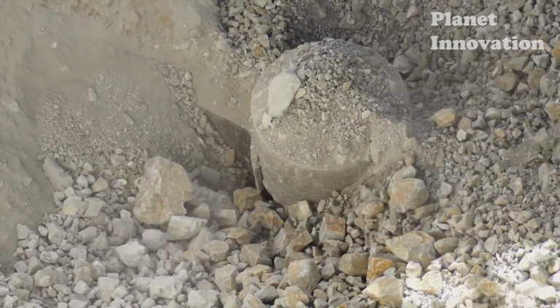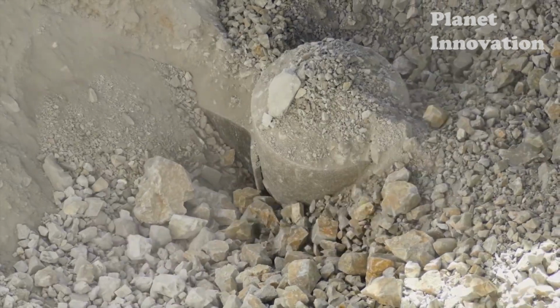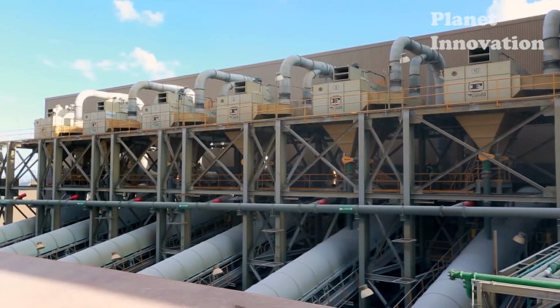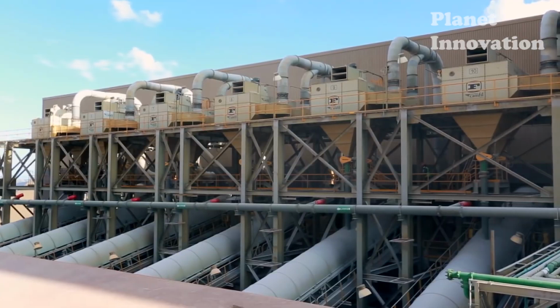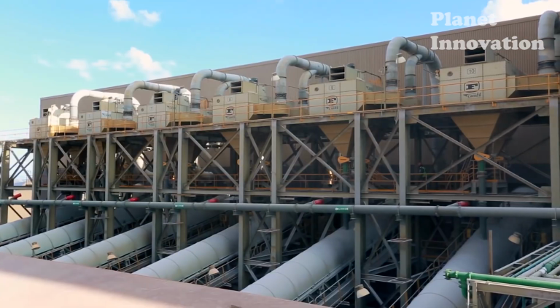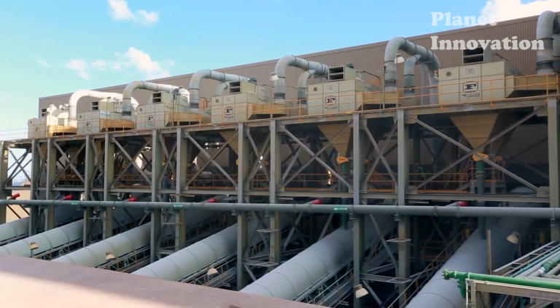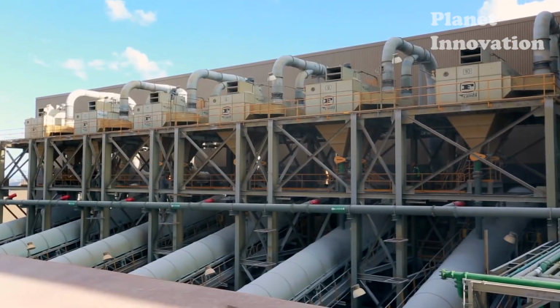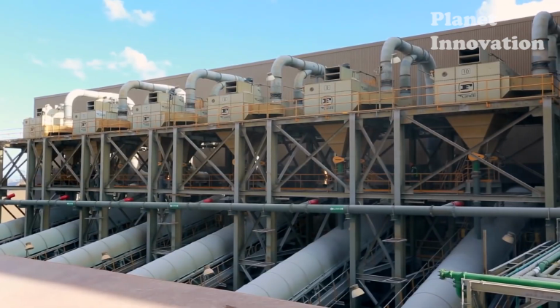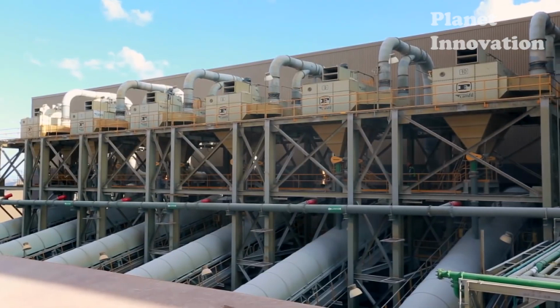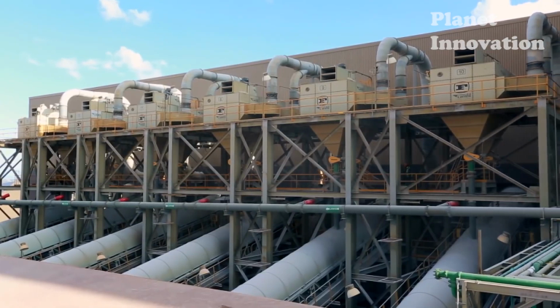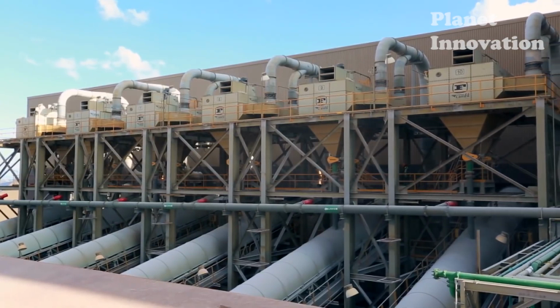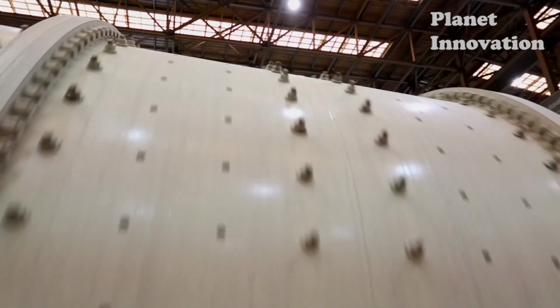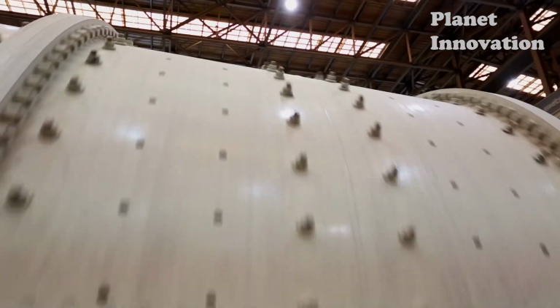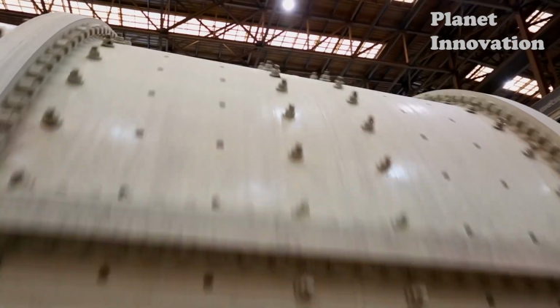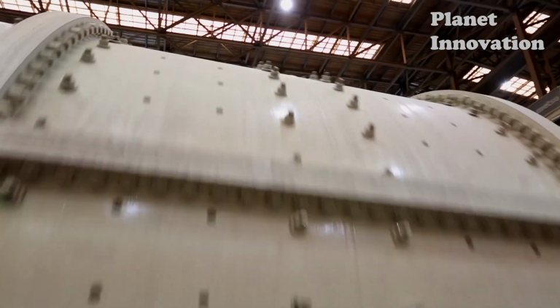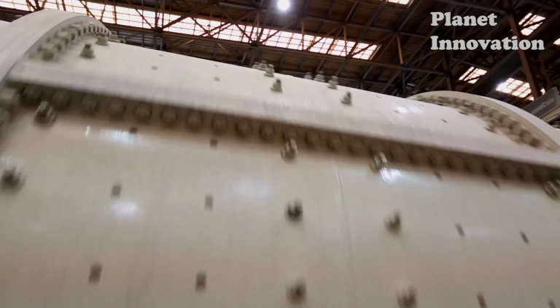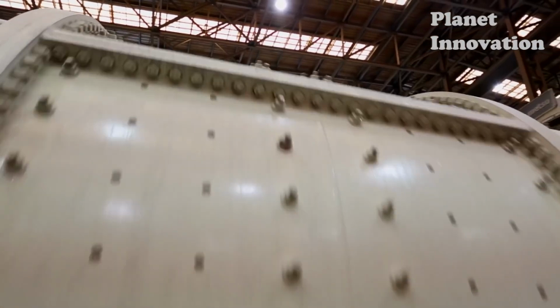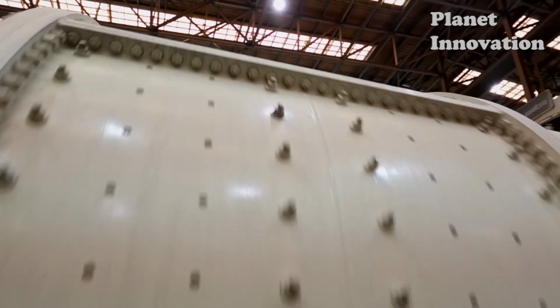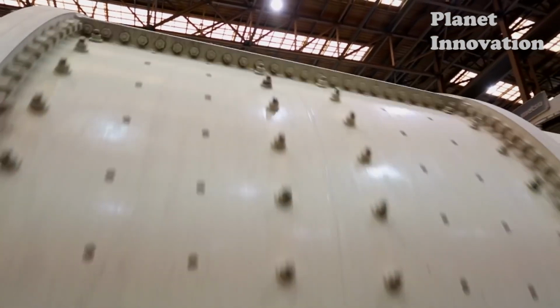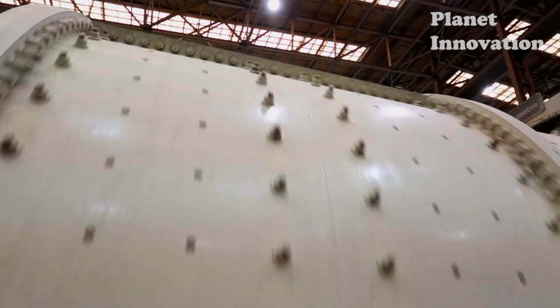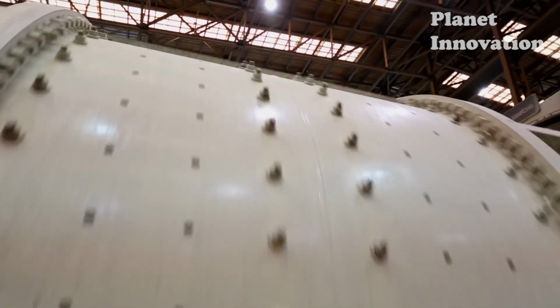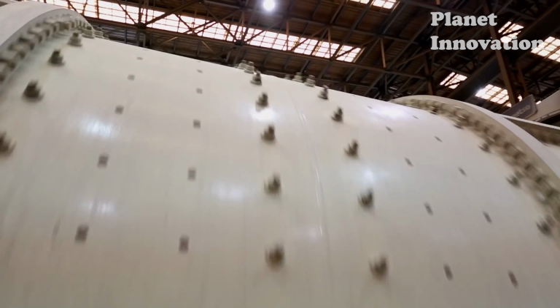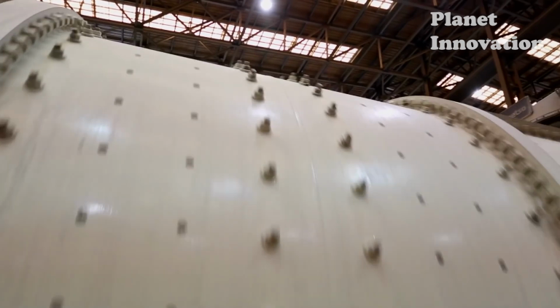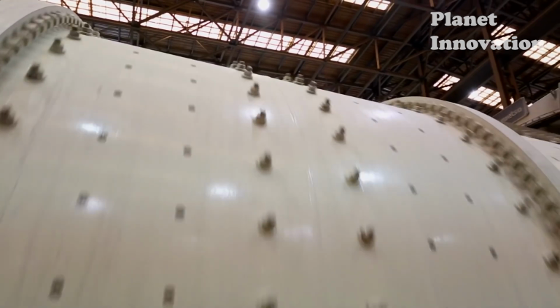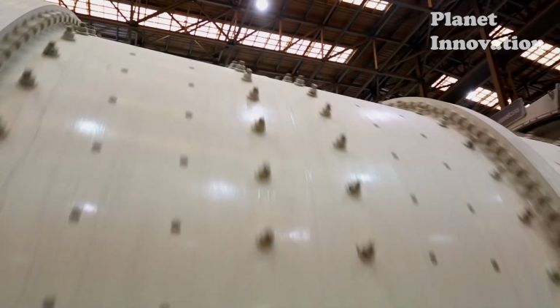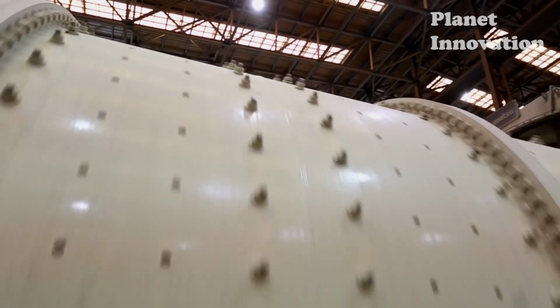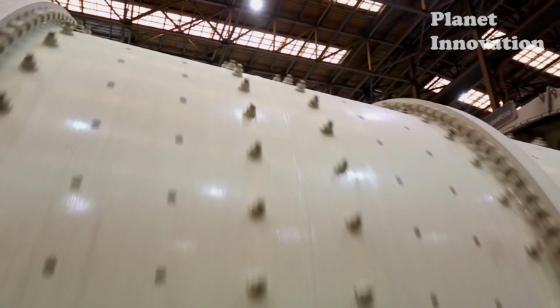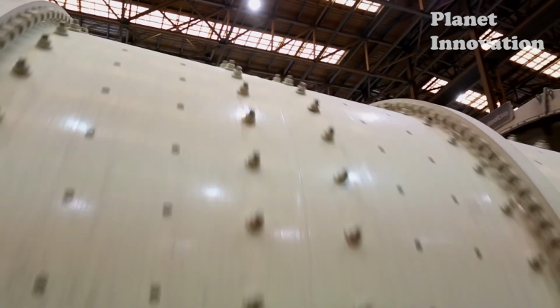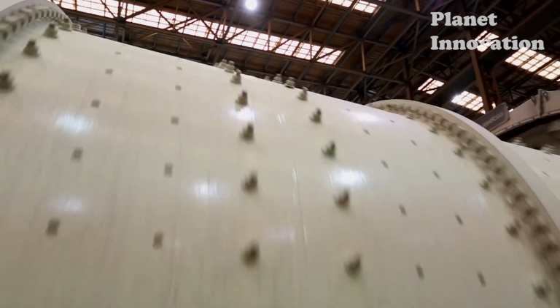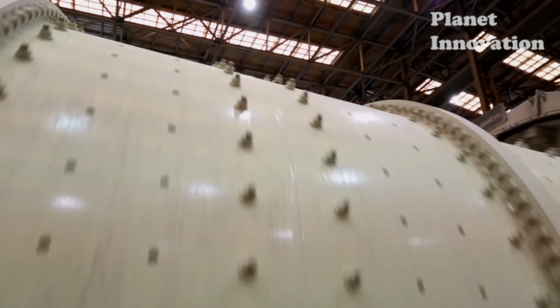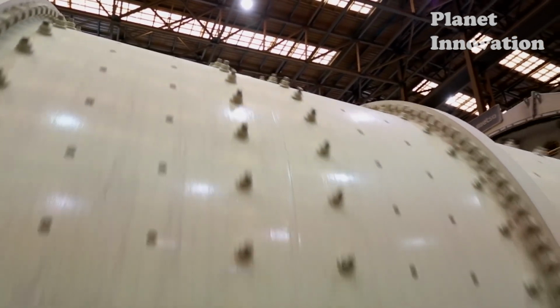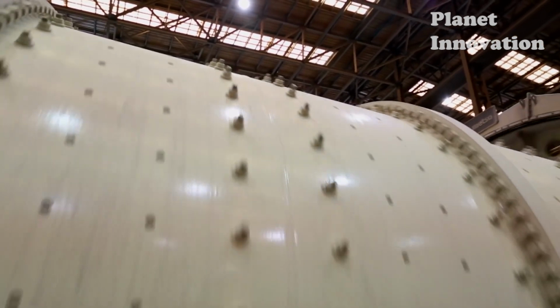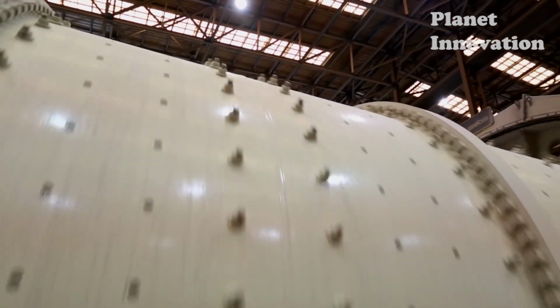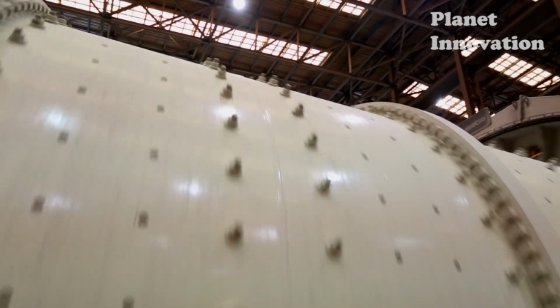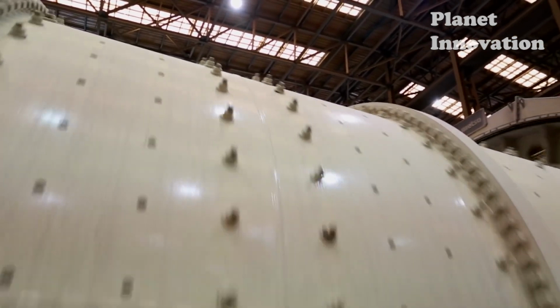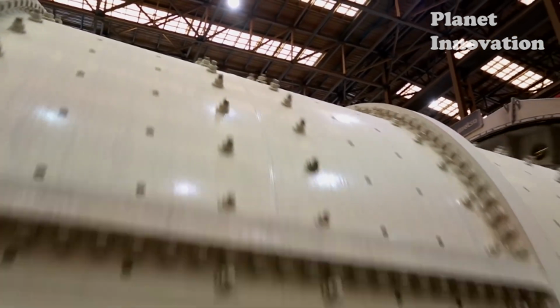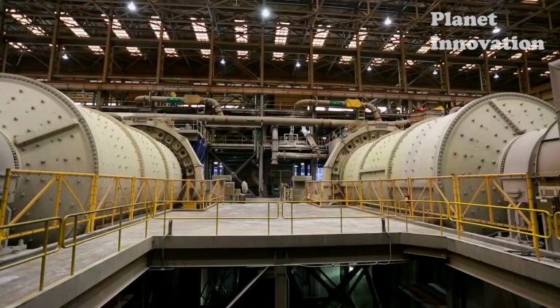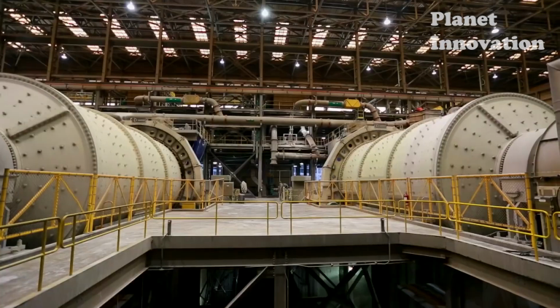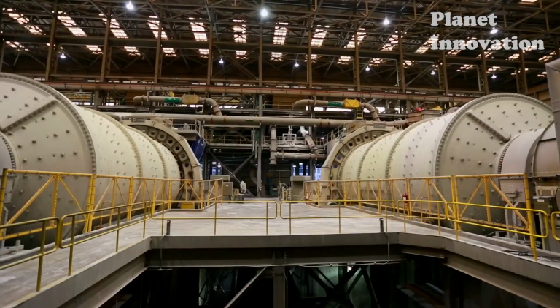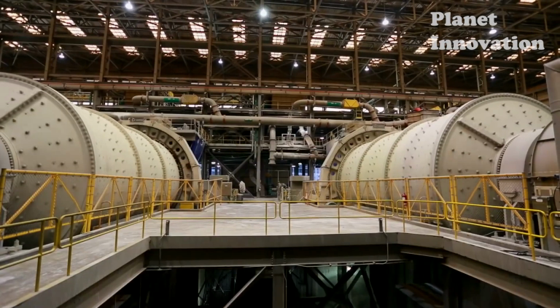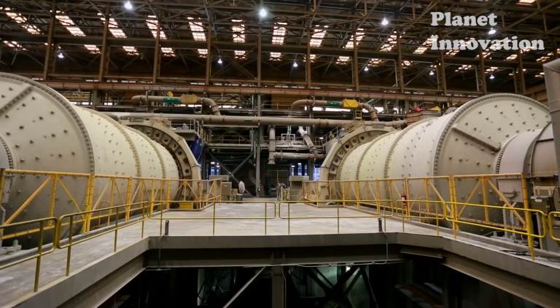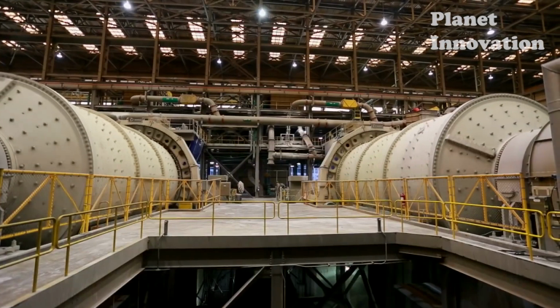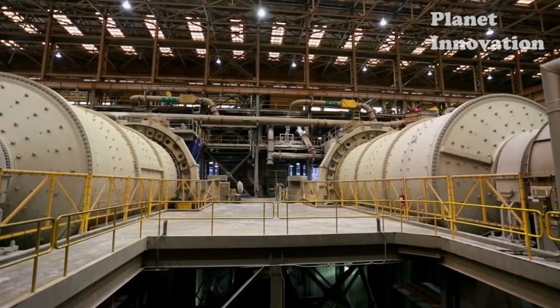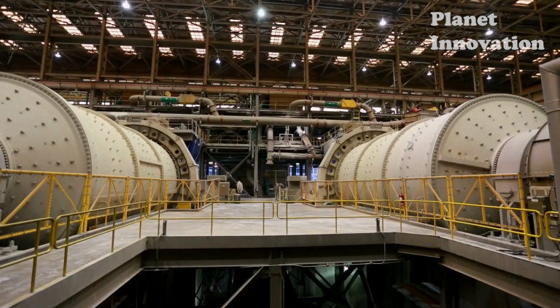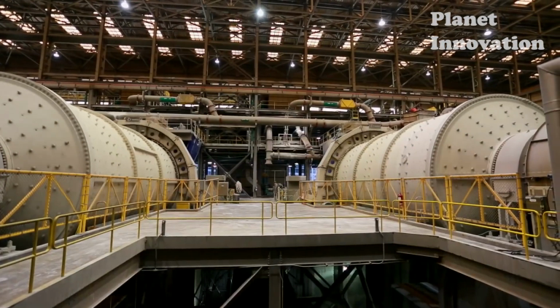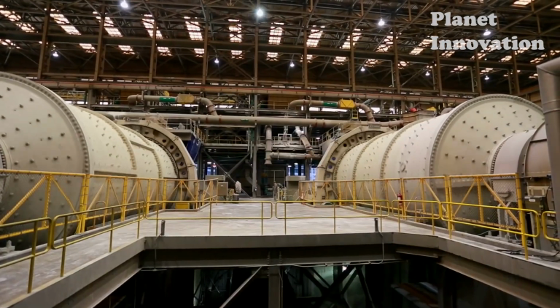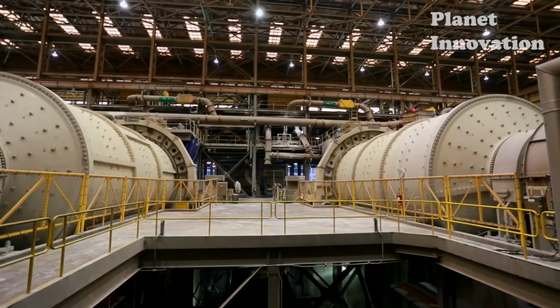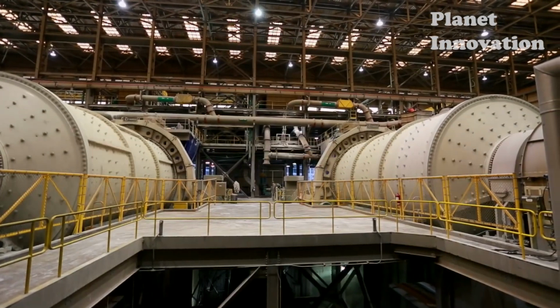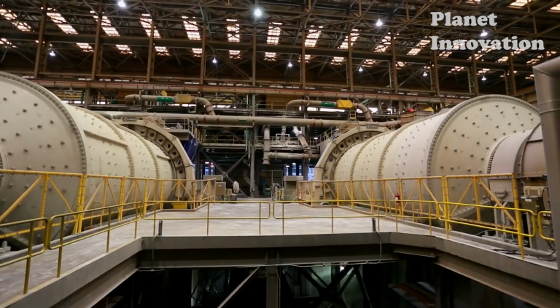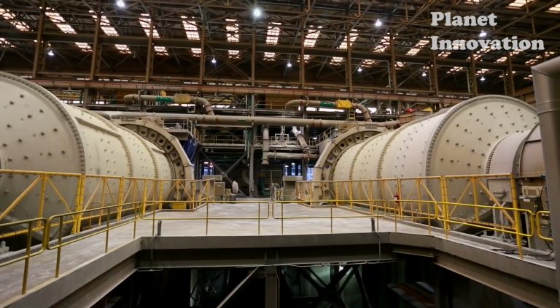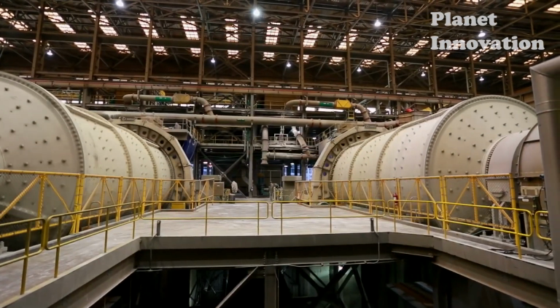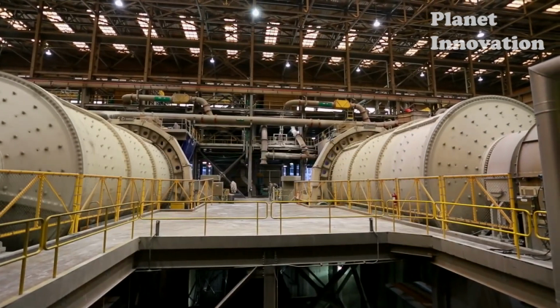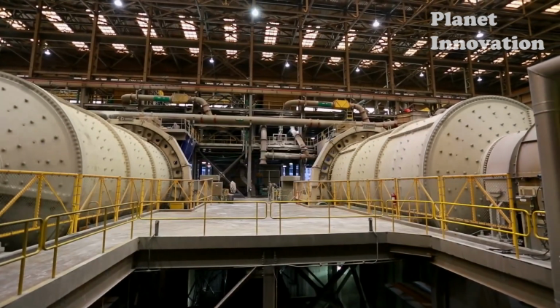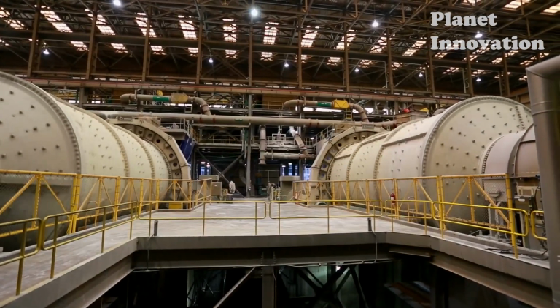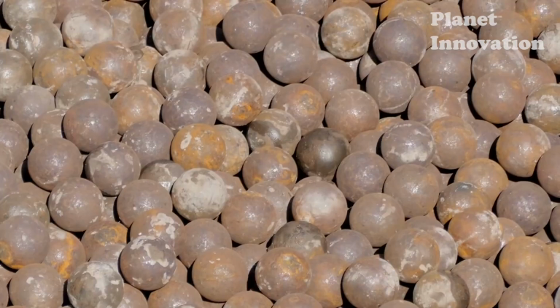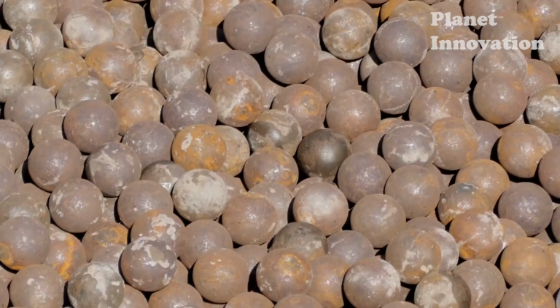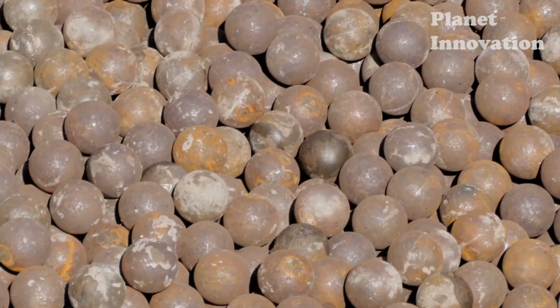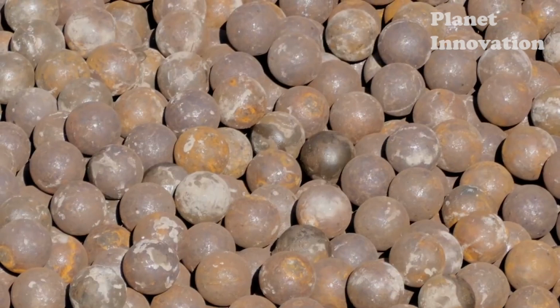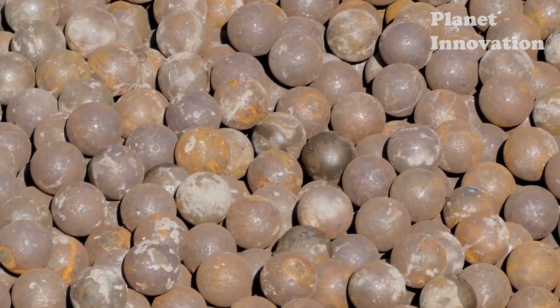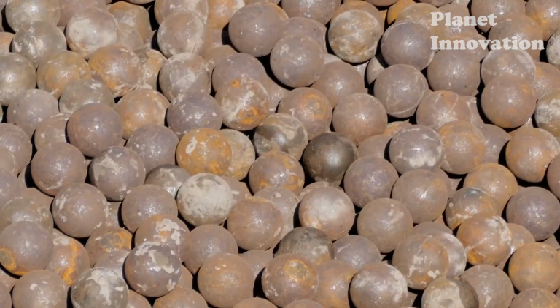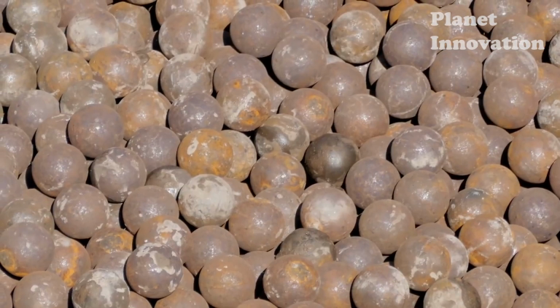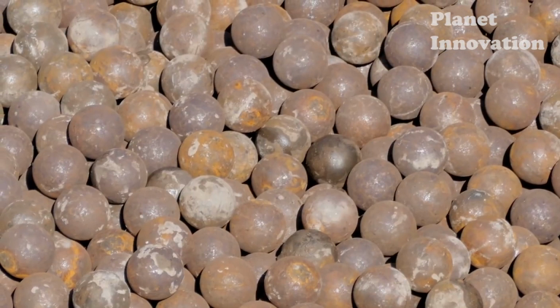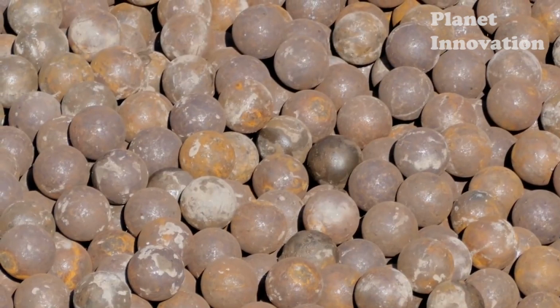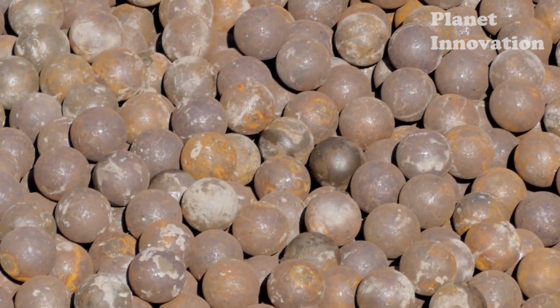The crushers are metal cylinders that rotate continuously, and inside there are steel balls that grind the material into powder.